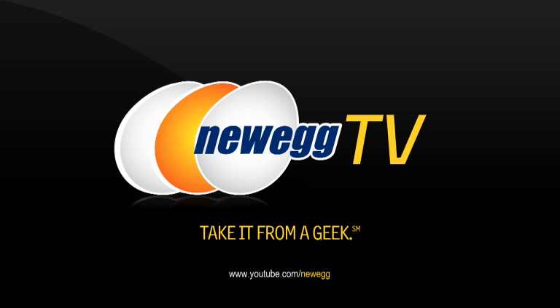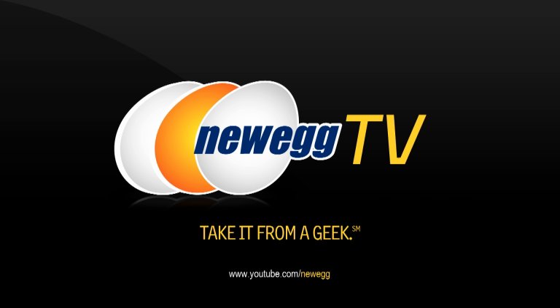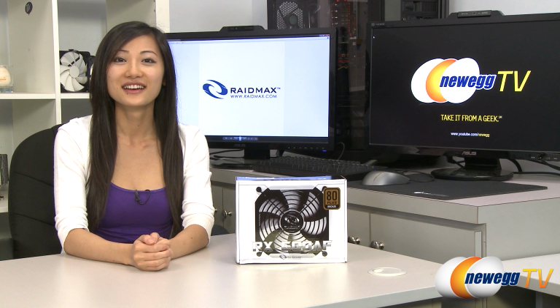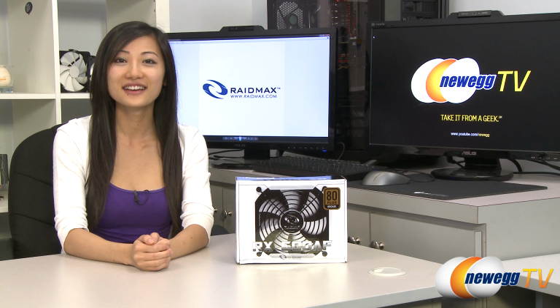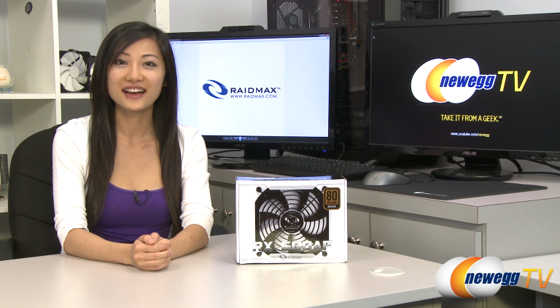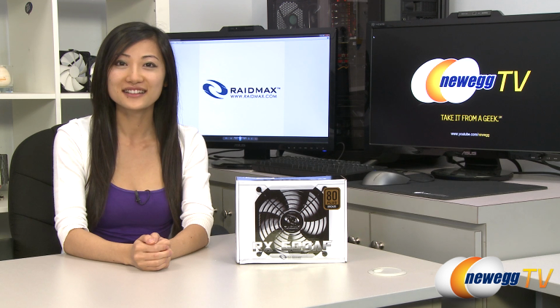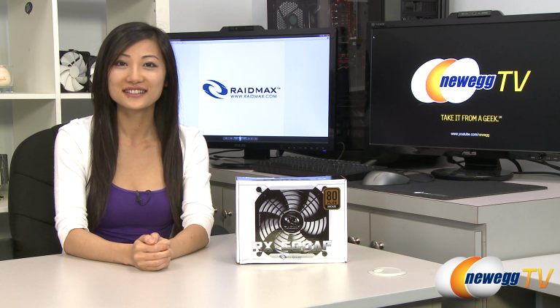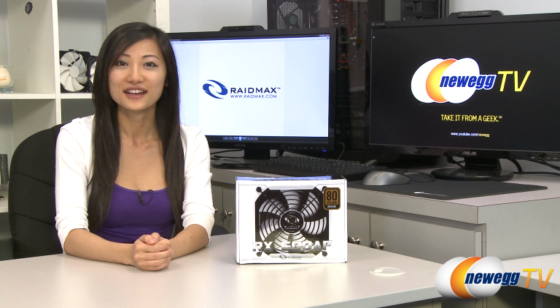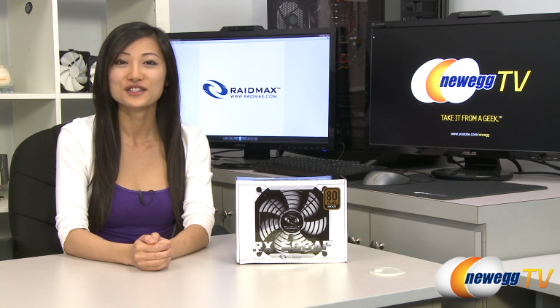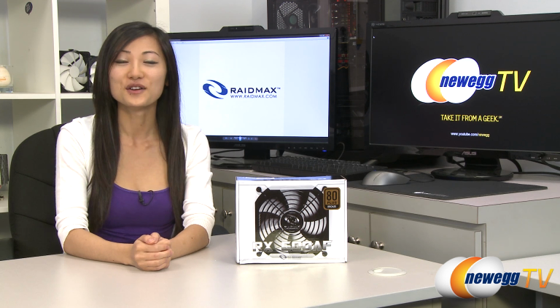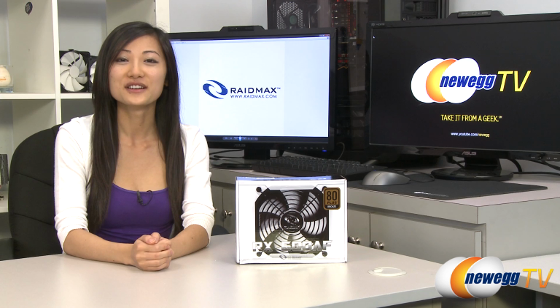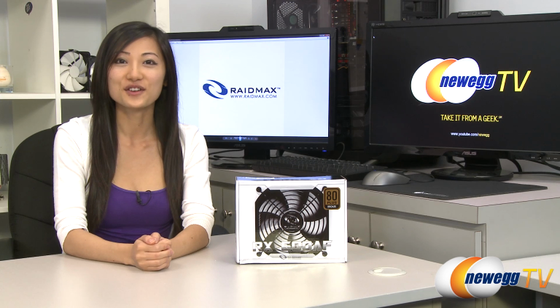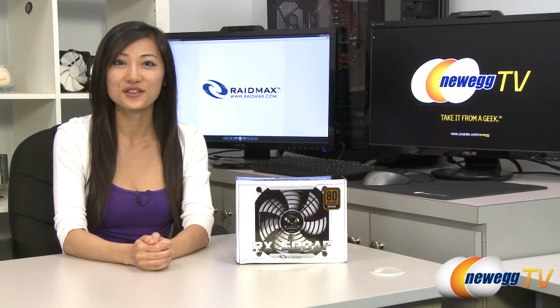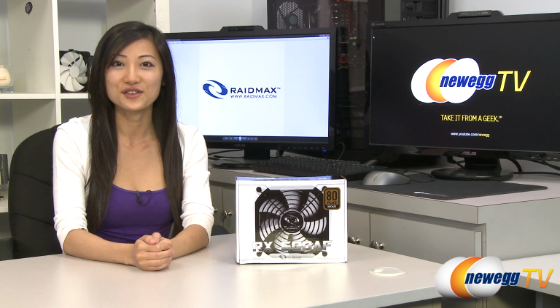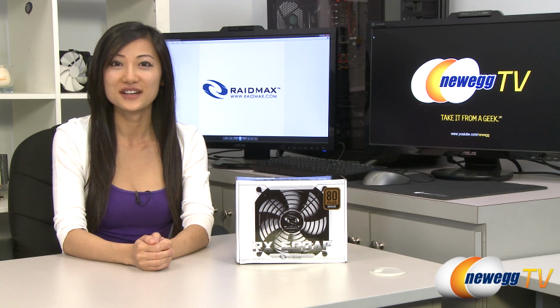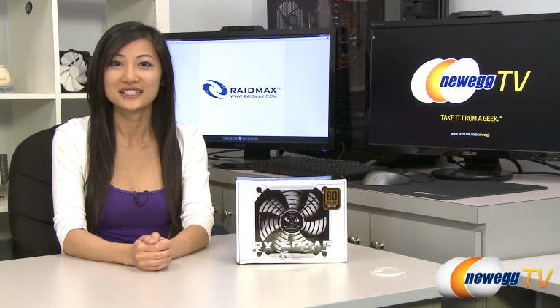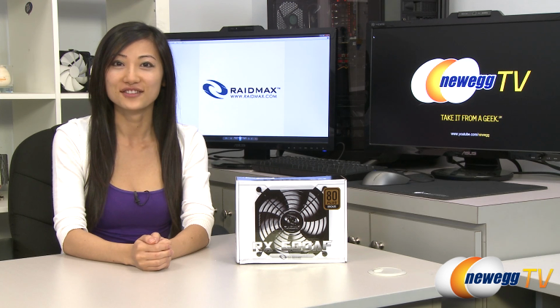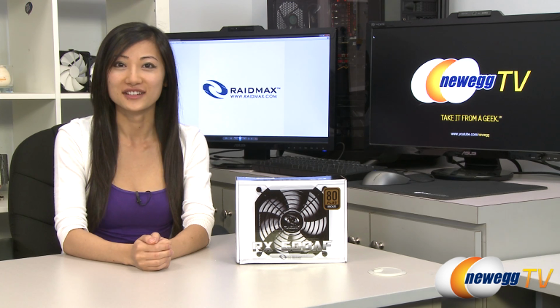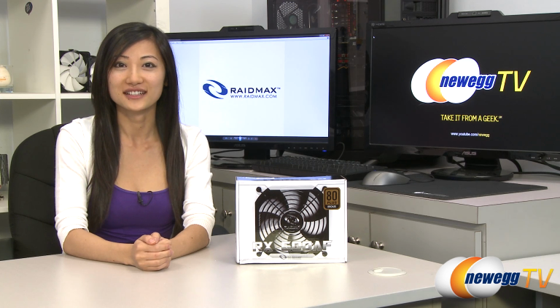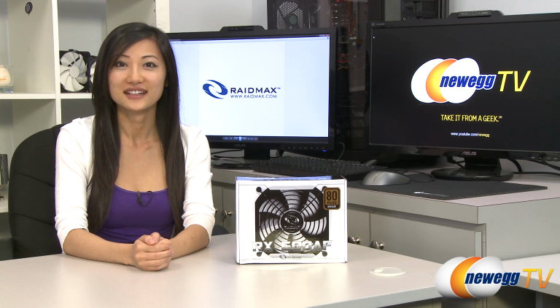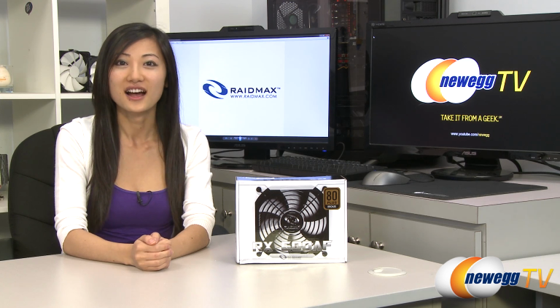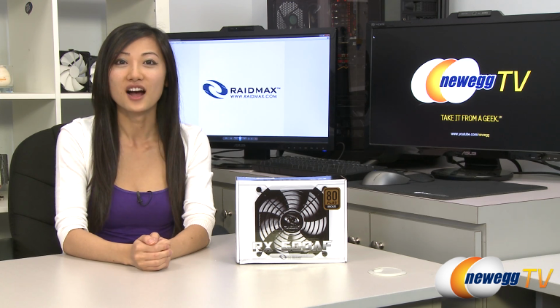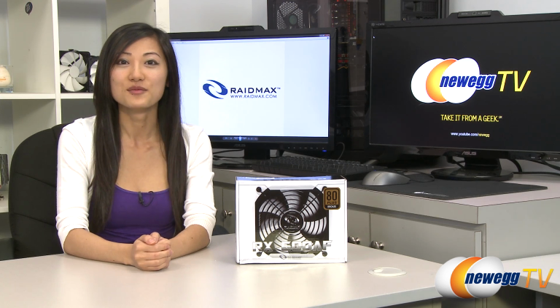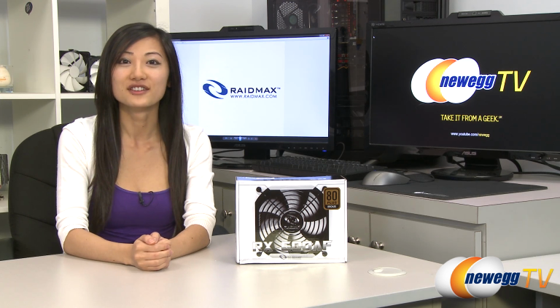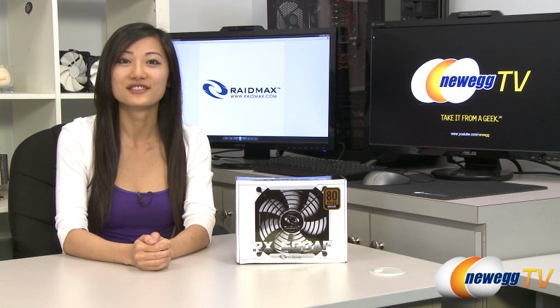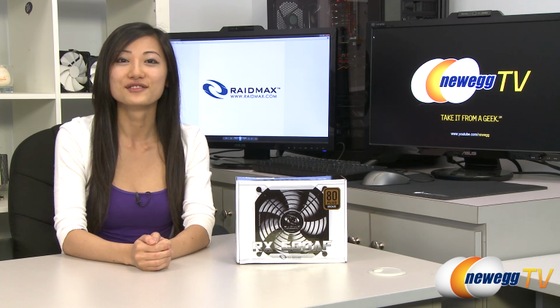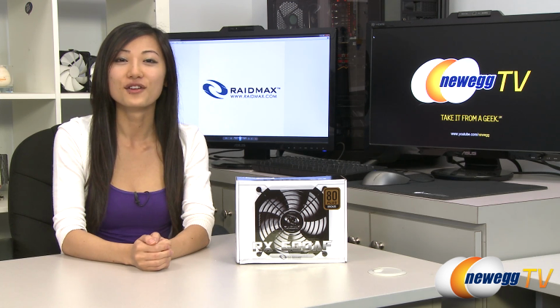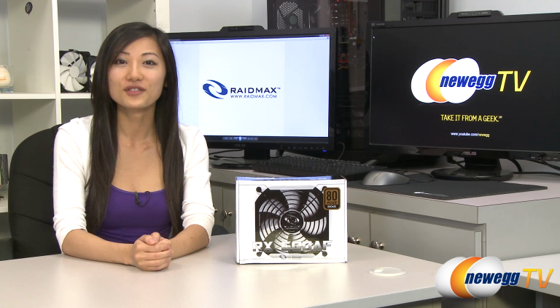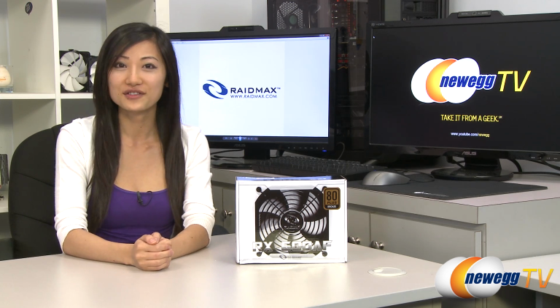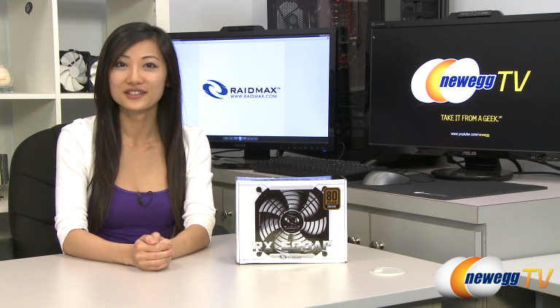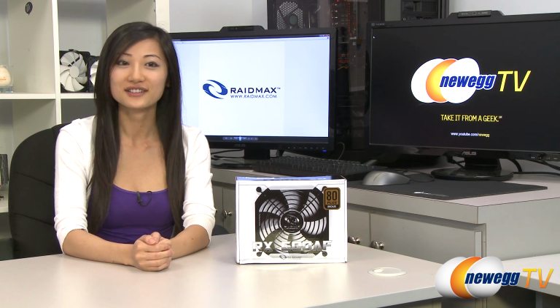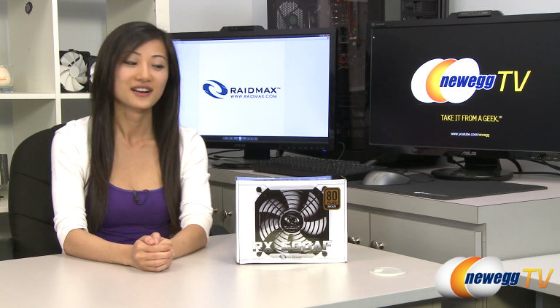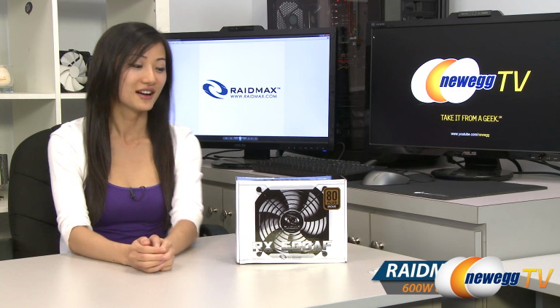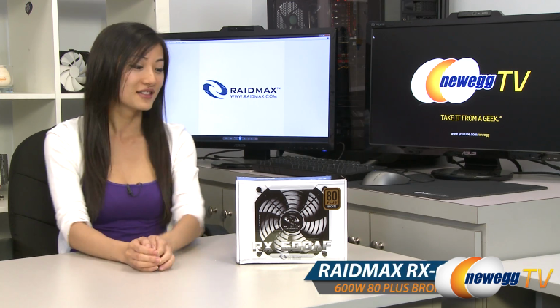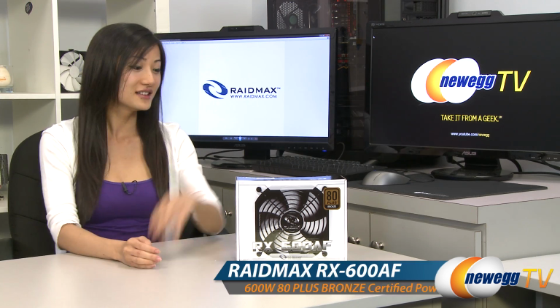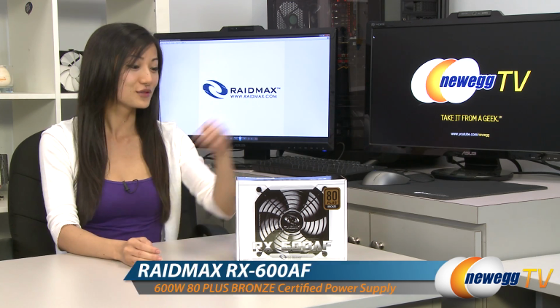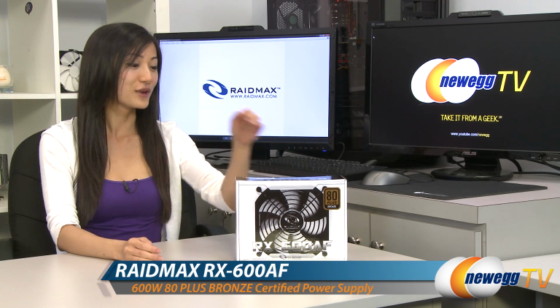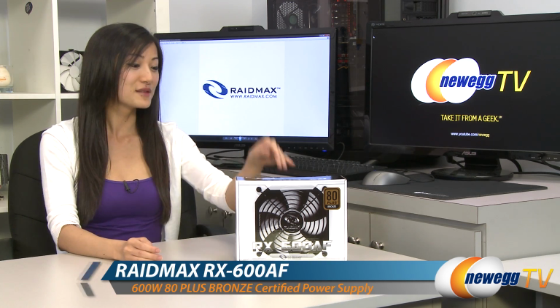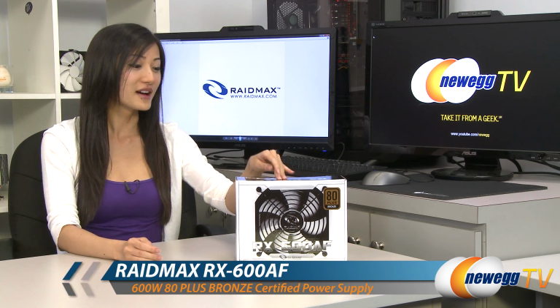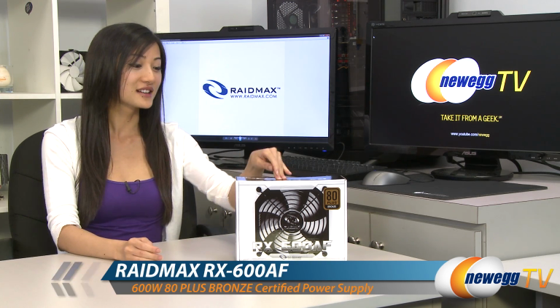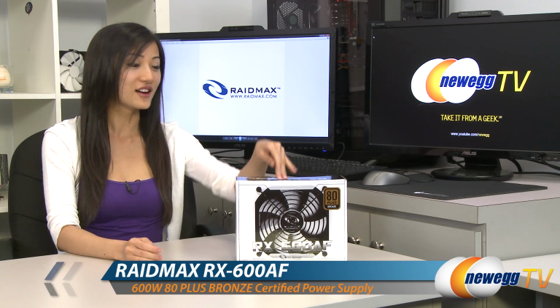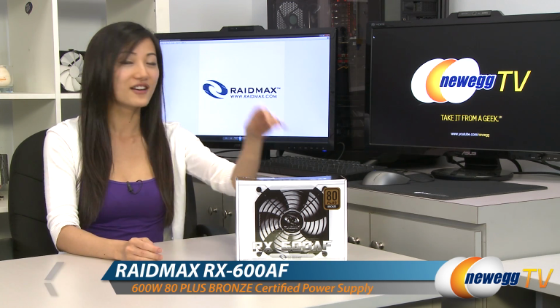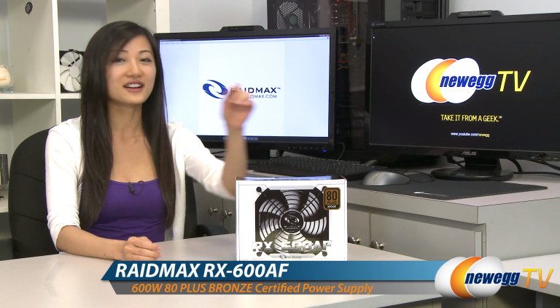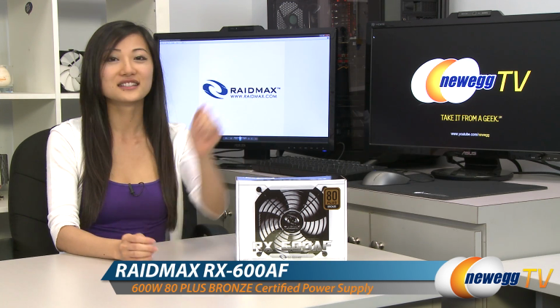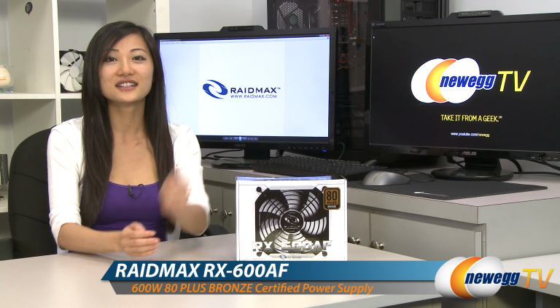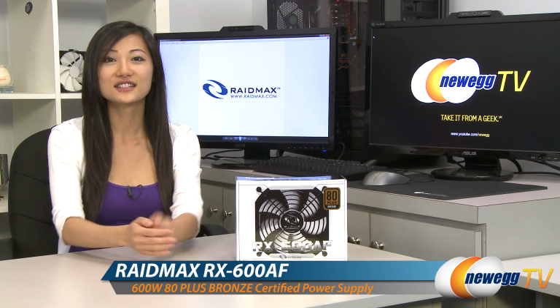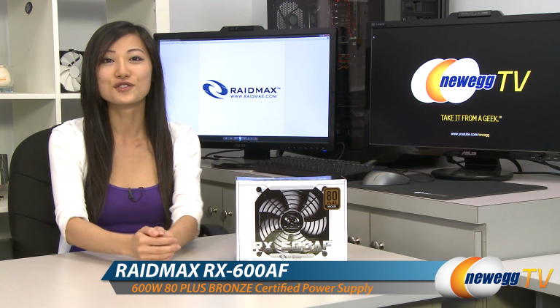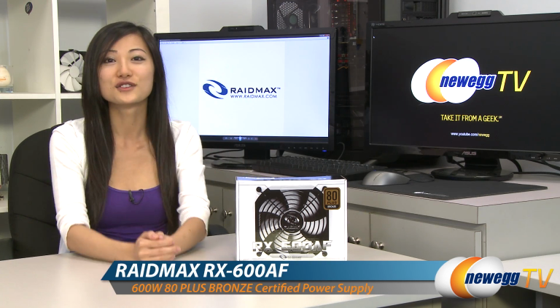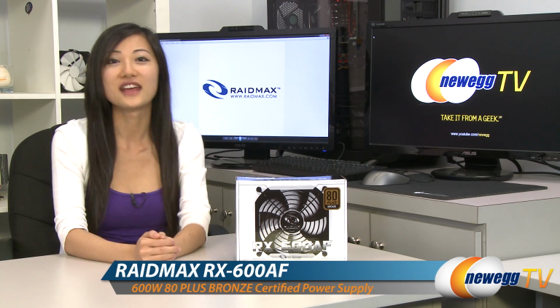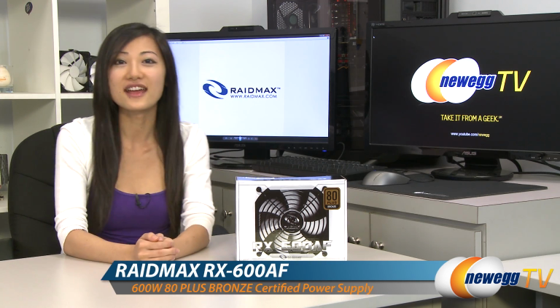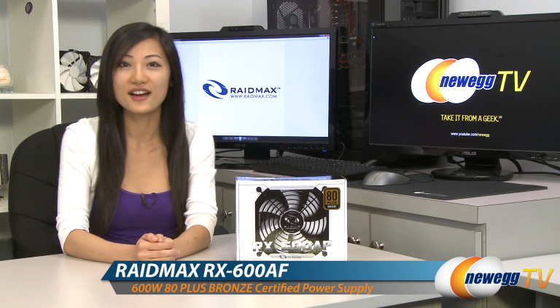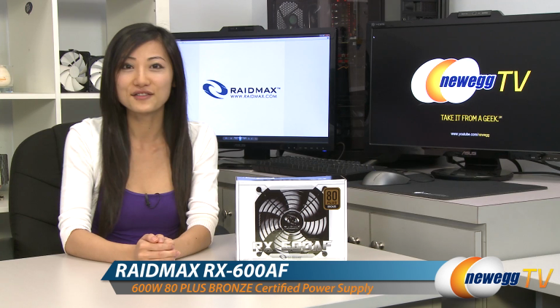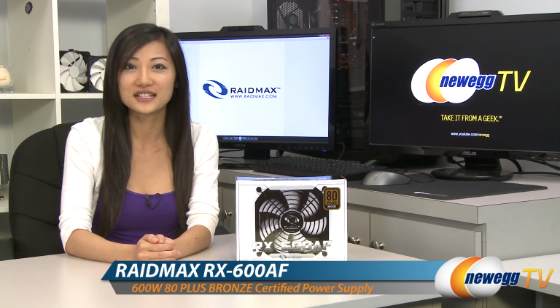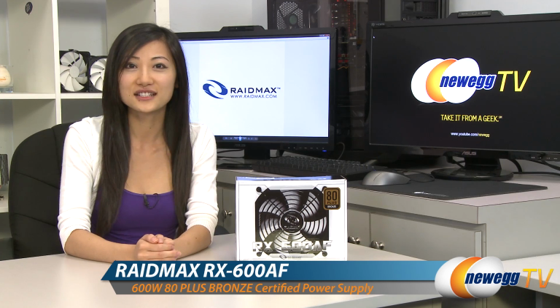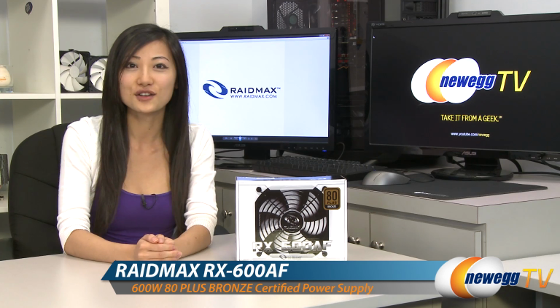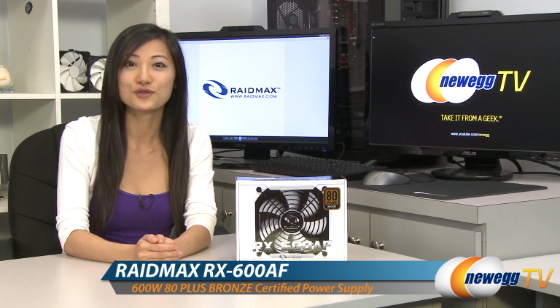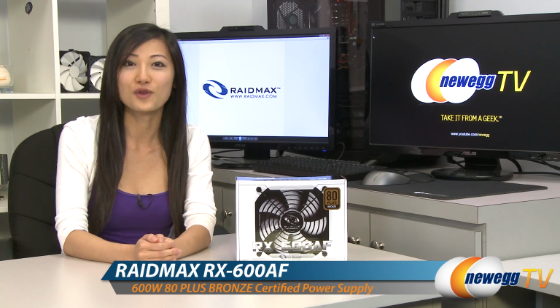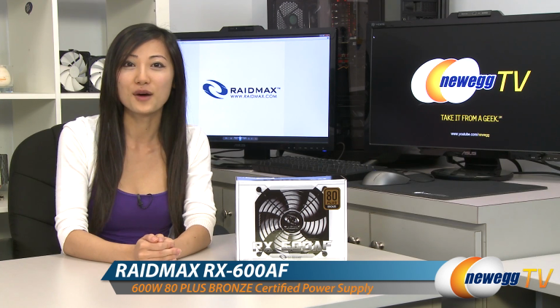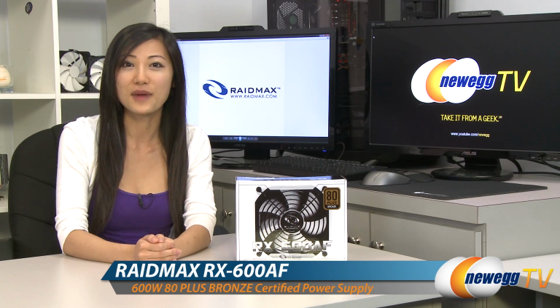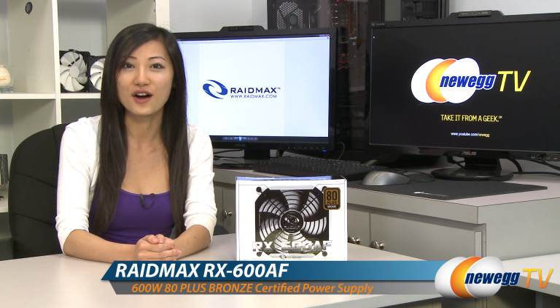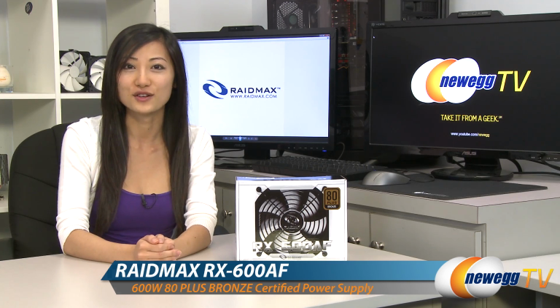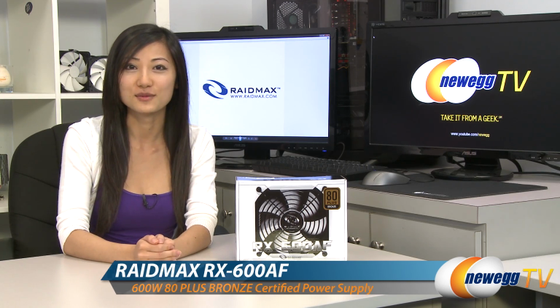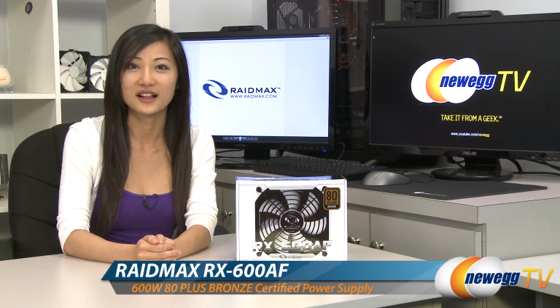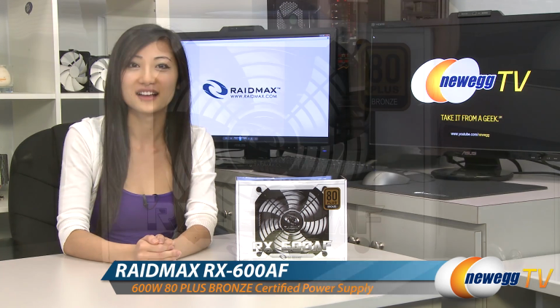Hey guys, Joanne here with Newegg TV. I'm here to do an overview on the RAID Max RX 600 AF 600 watt power supply.